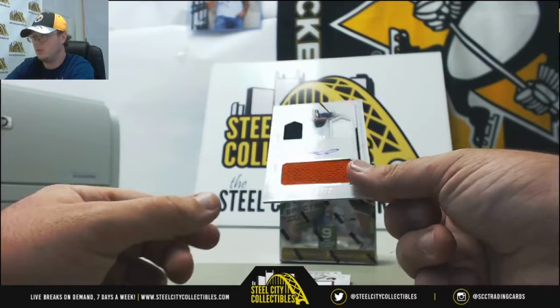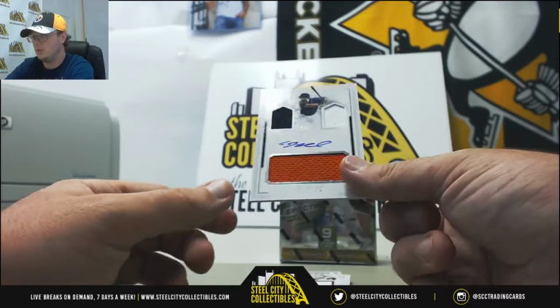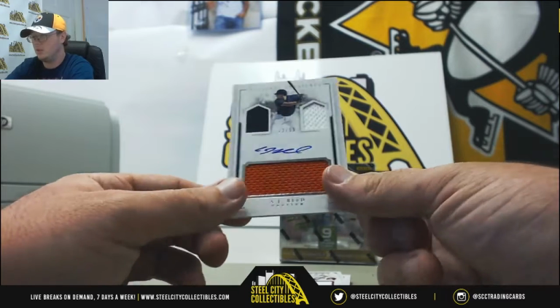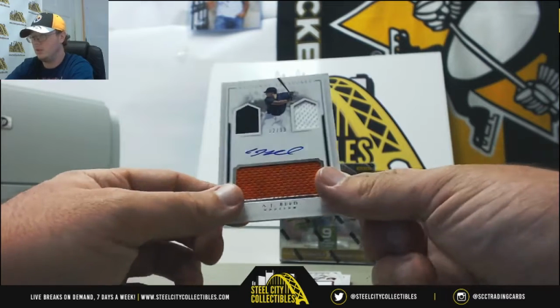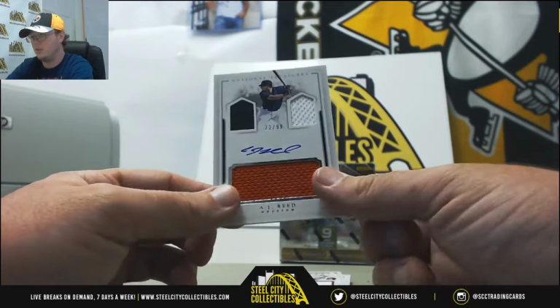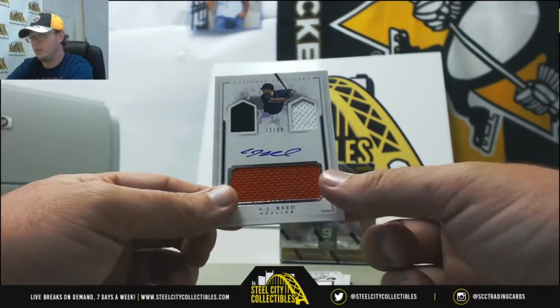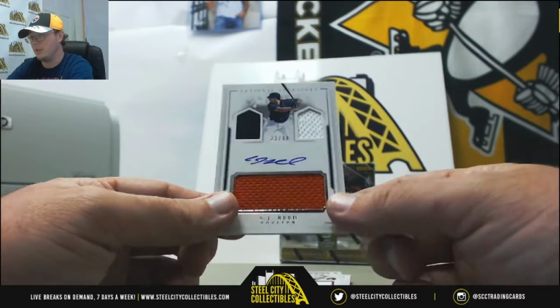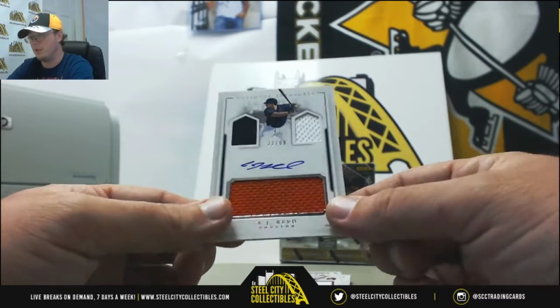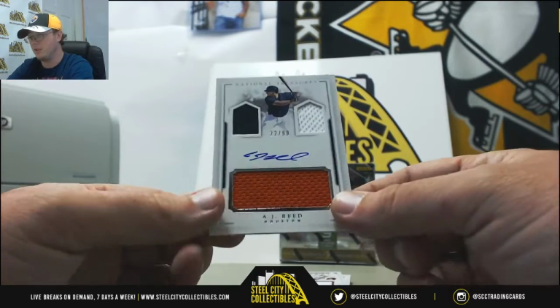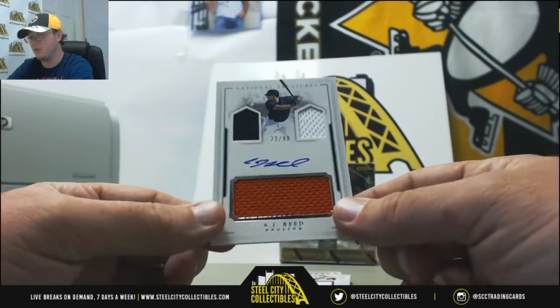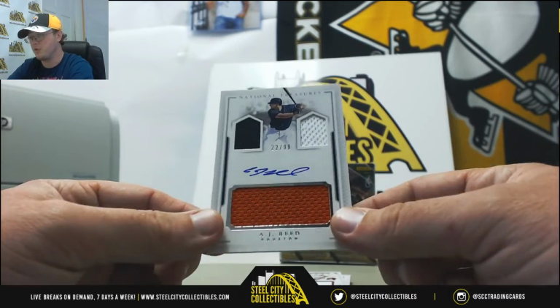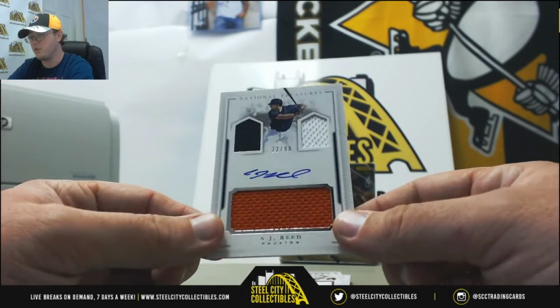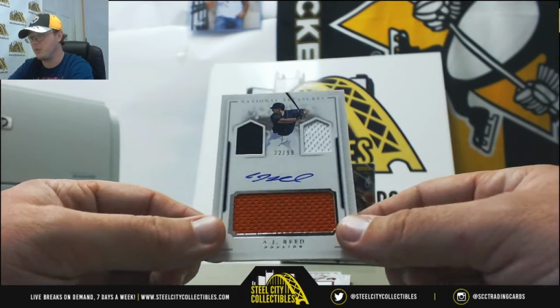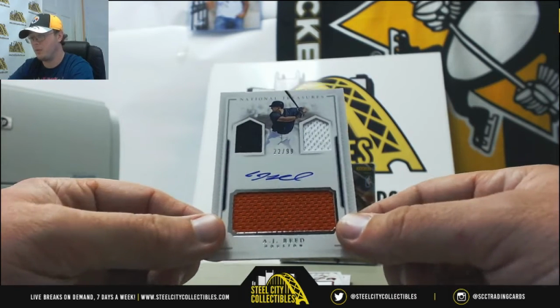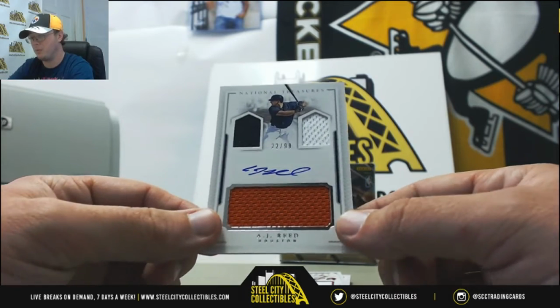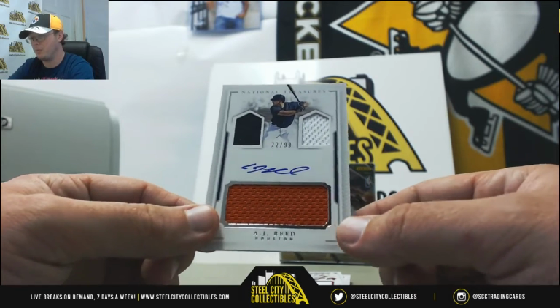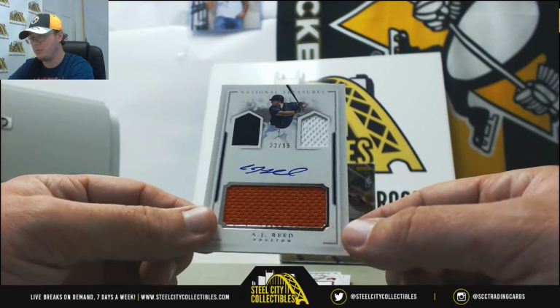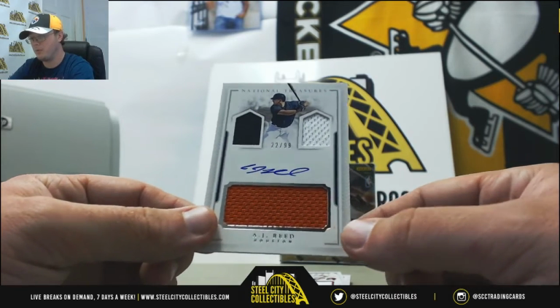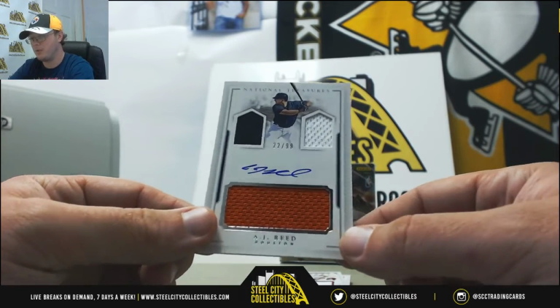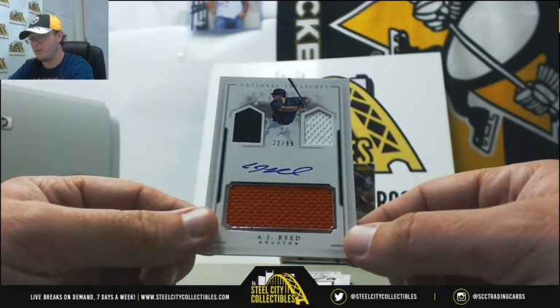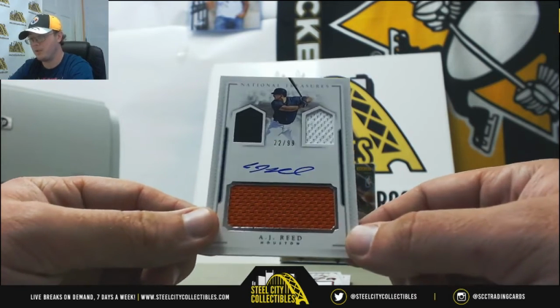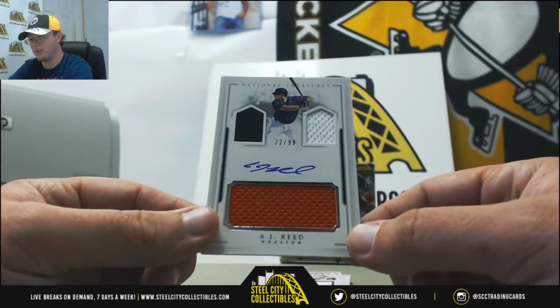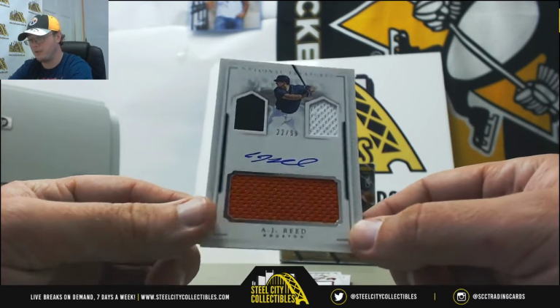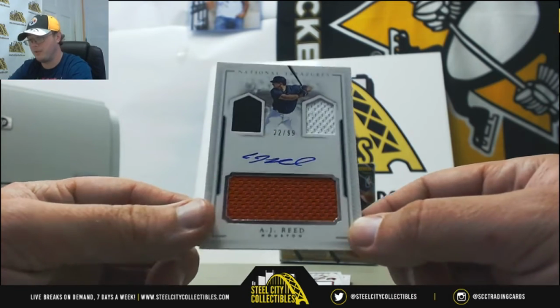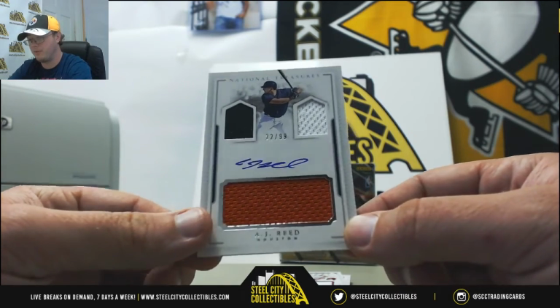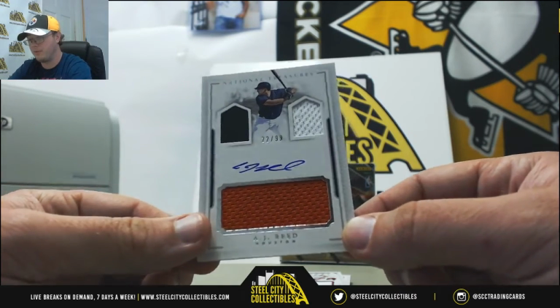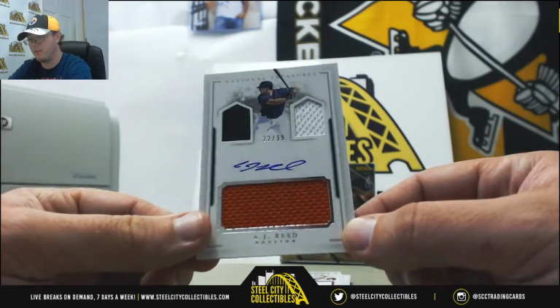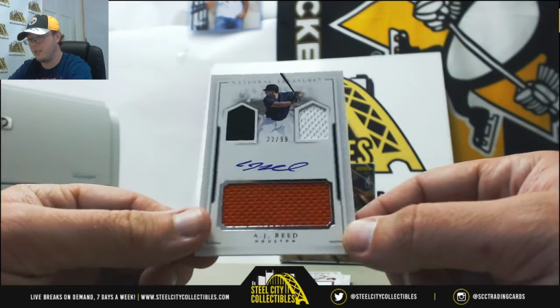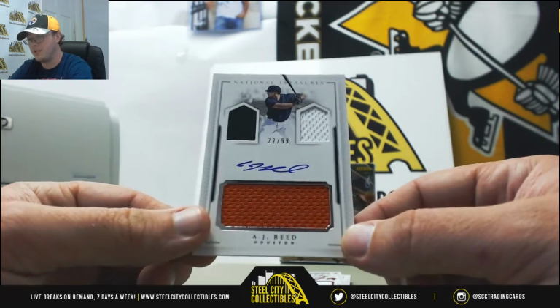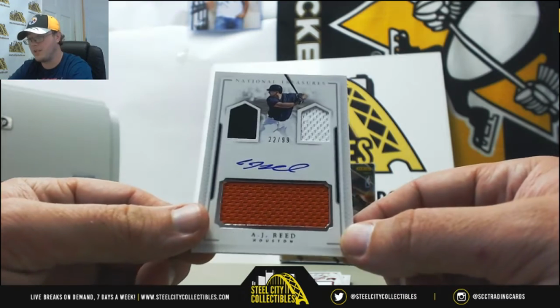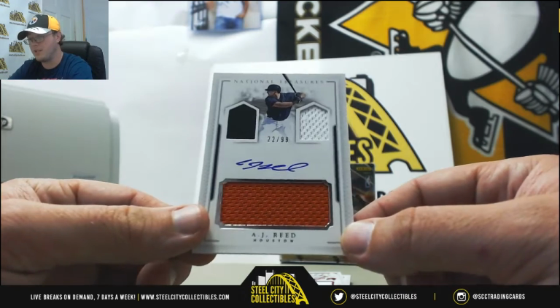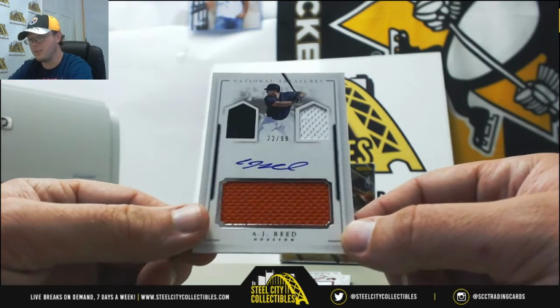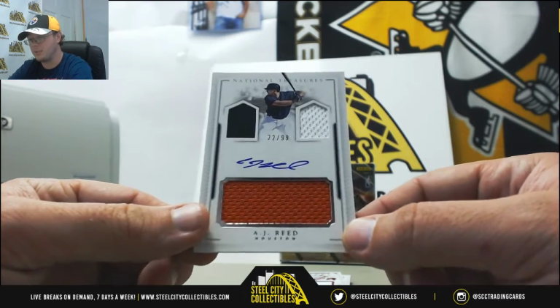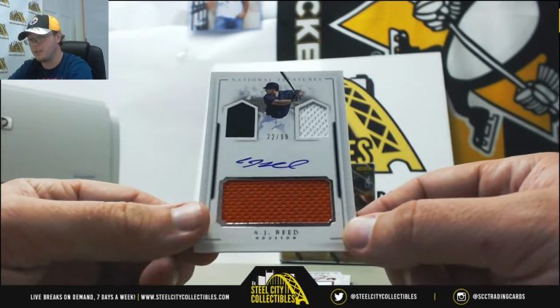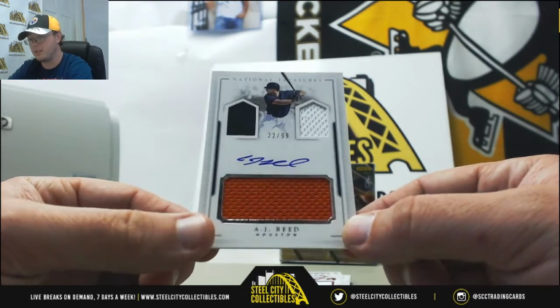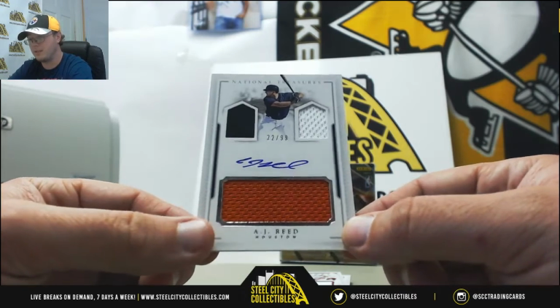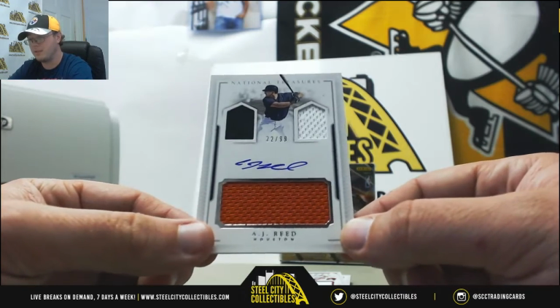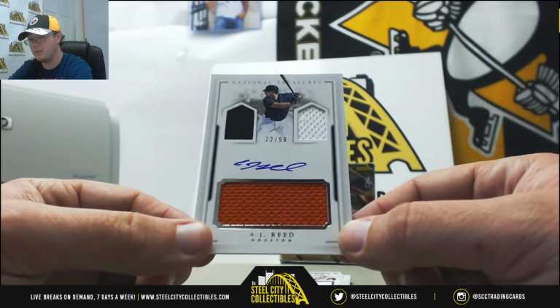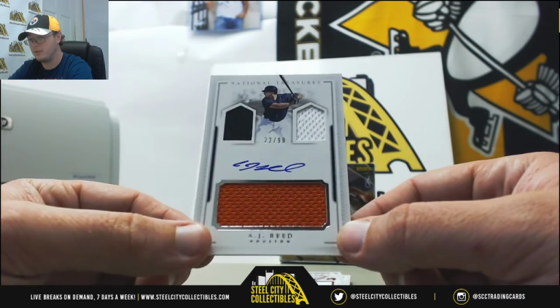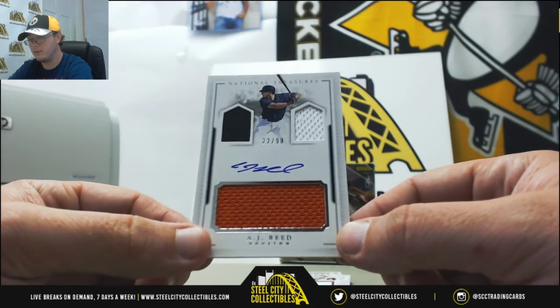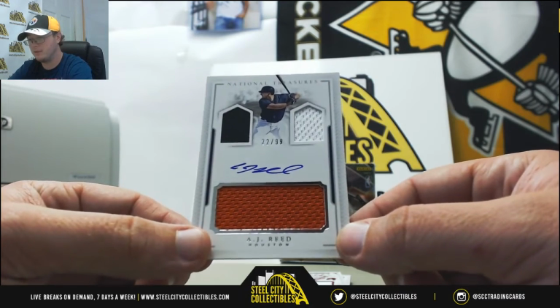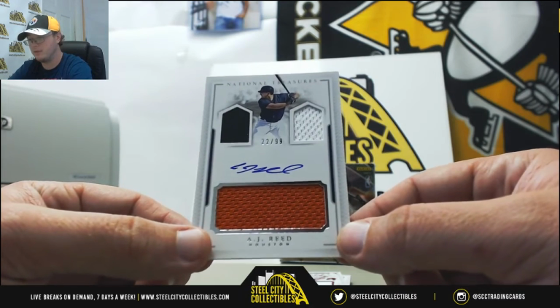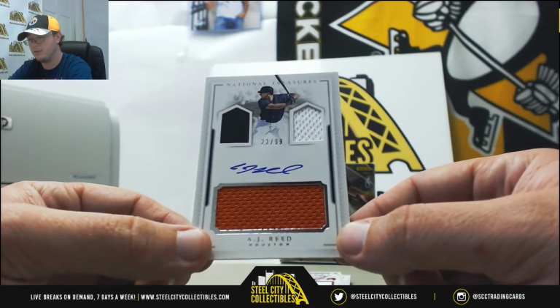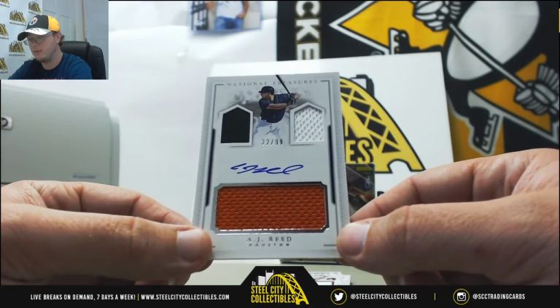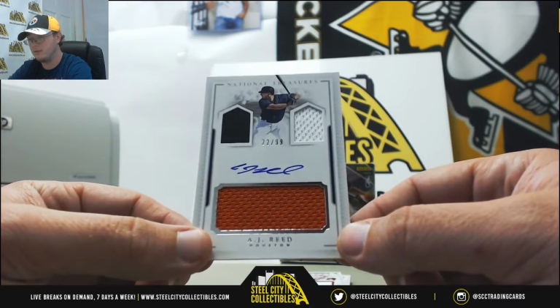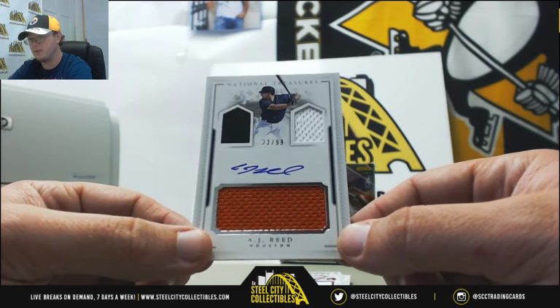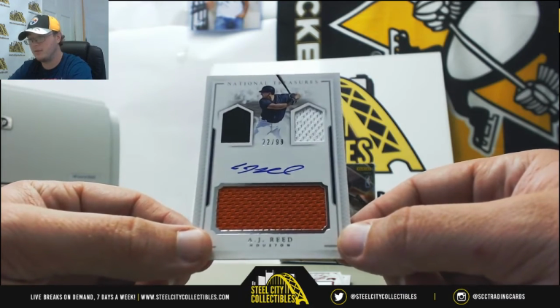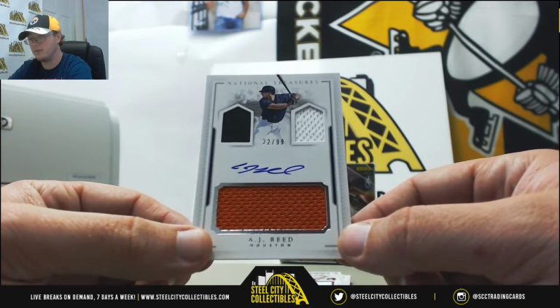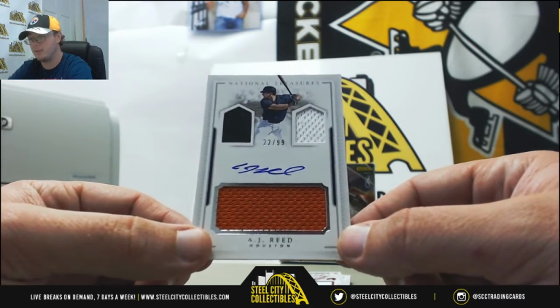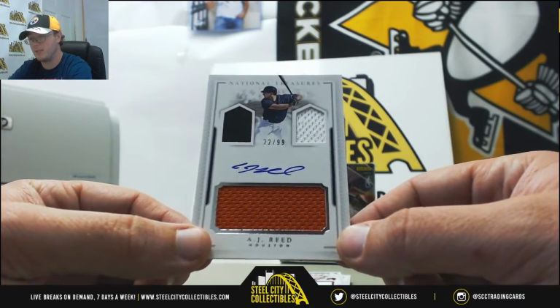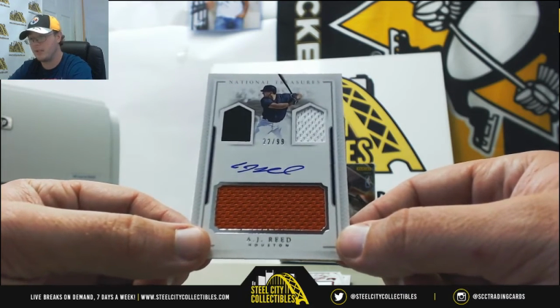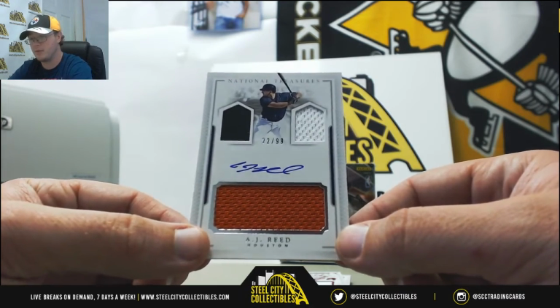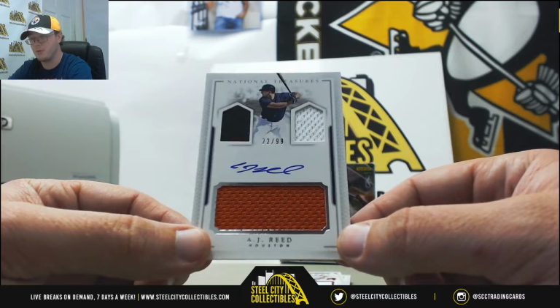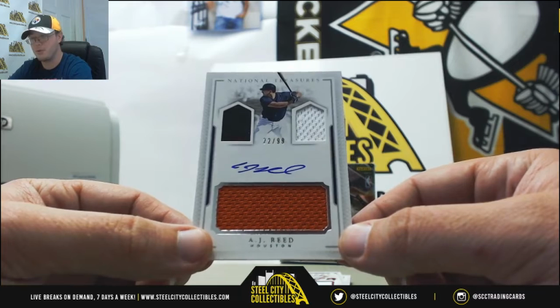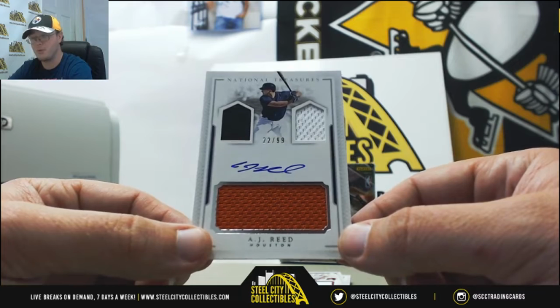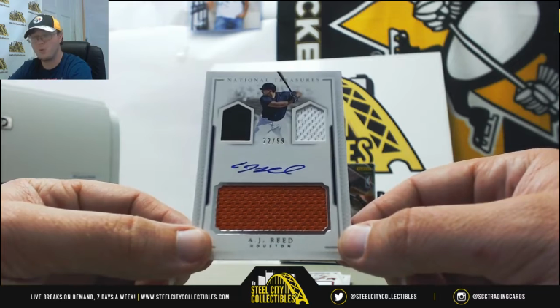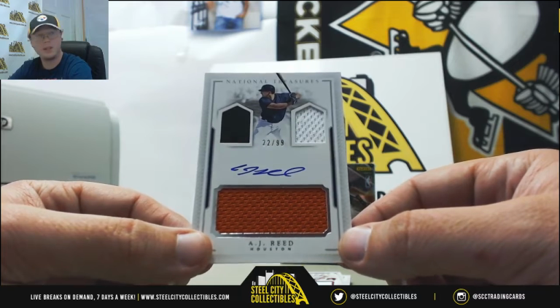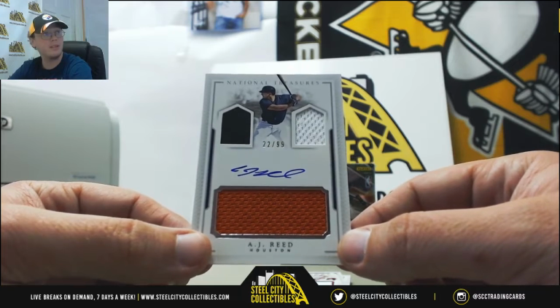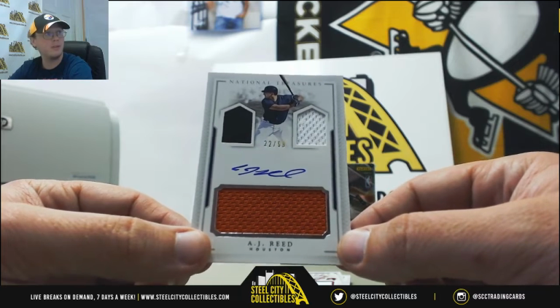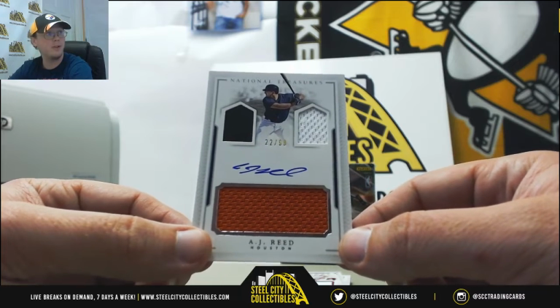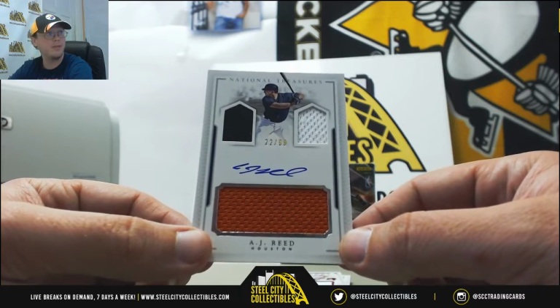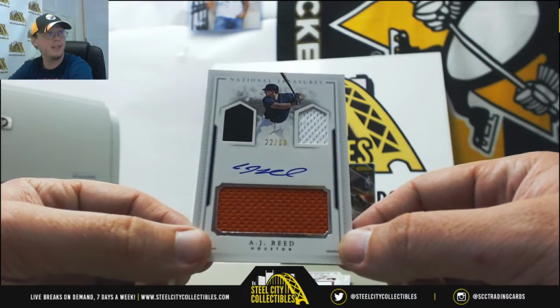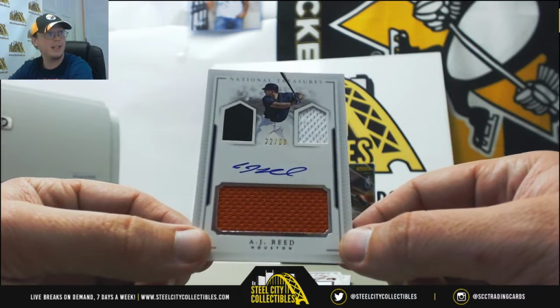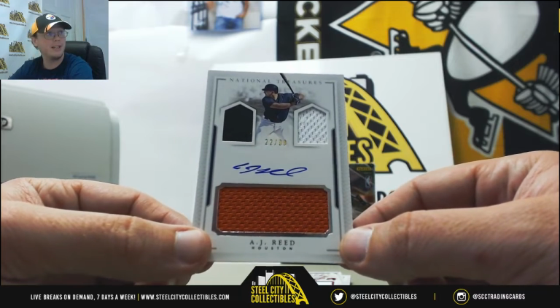We get a triple Jersey Autograph — A.J. Reed for the Astros, 22 of 99.